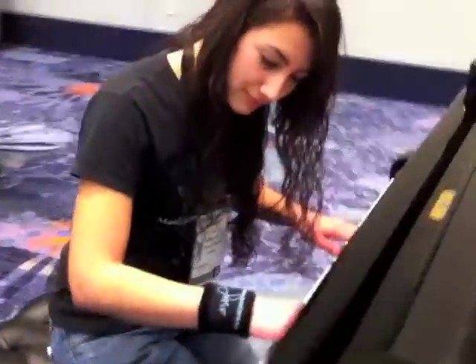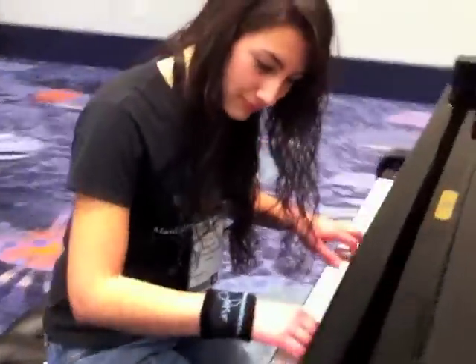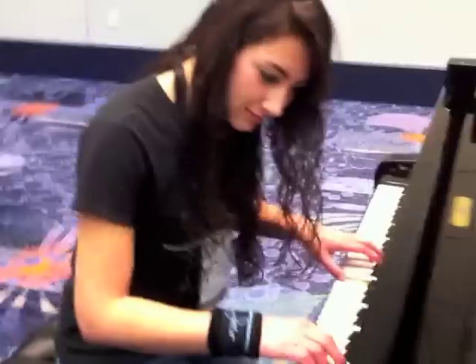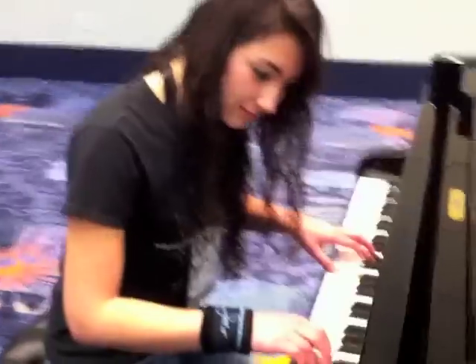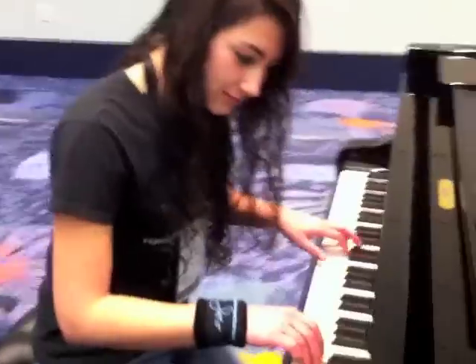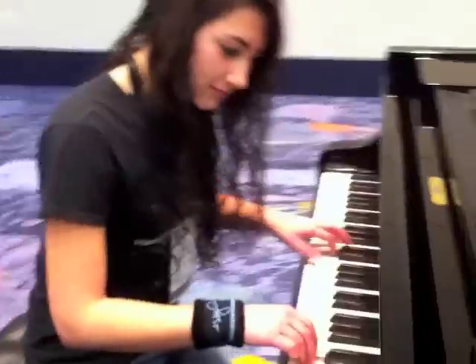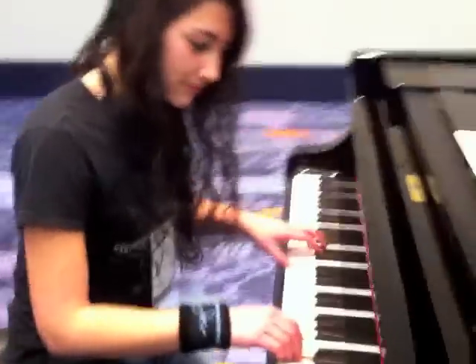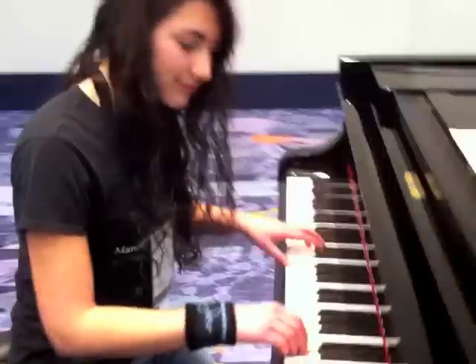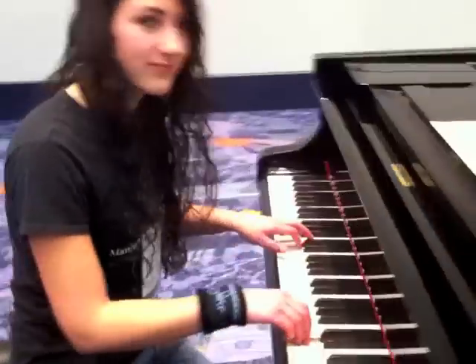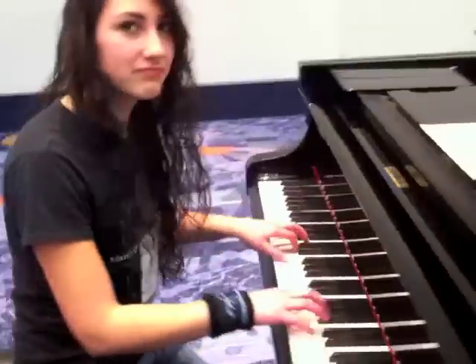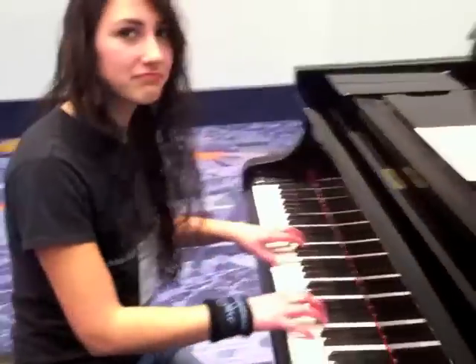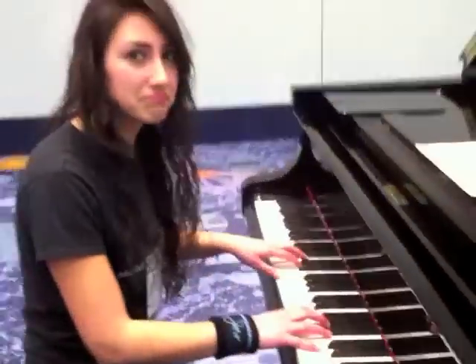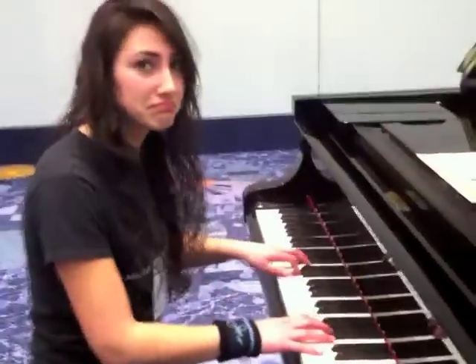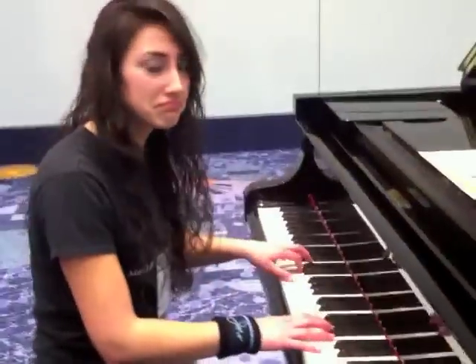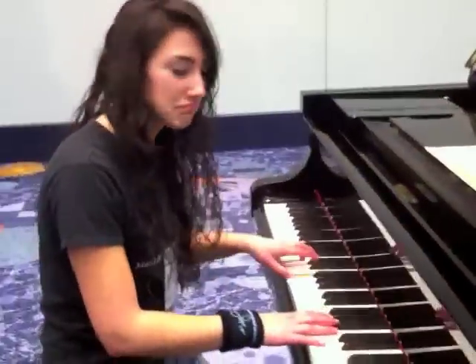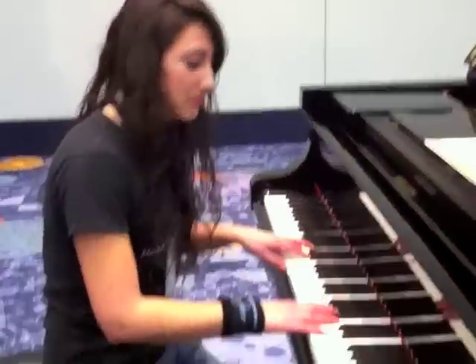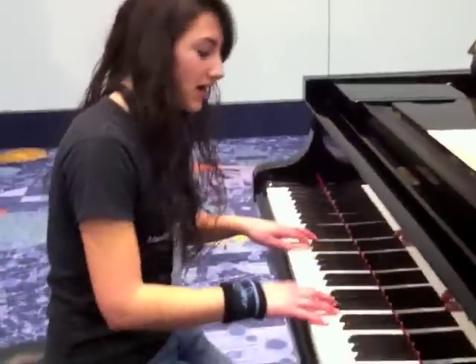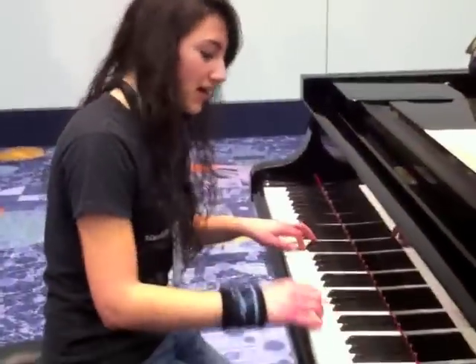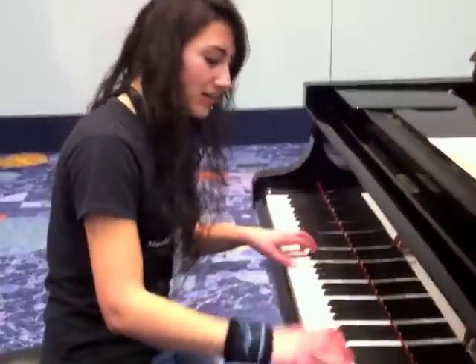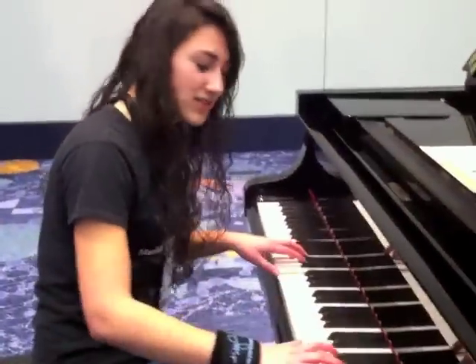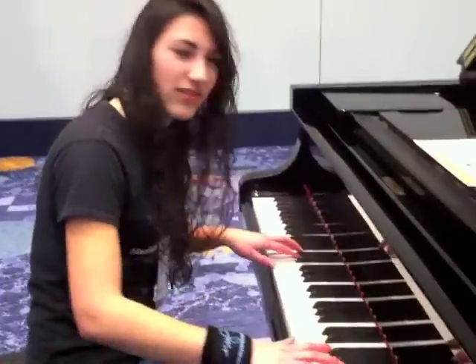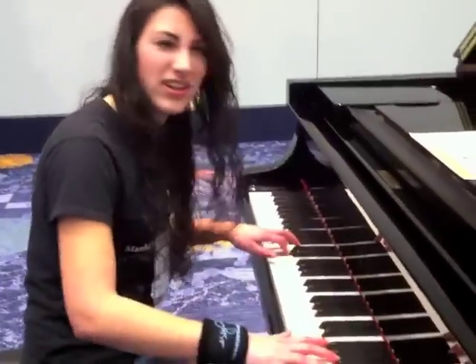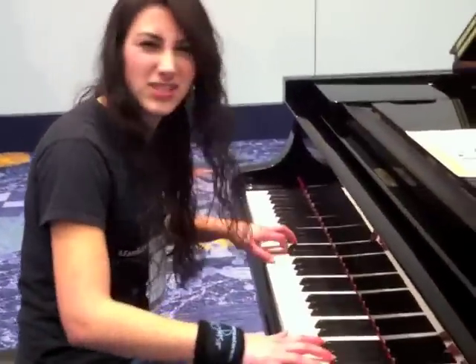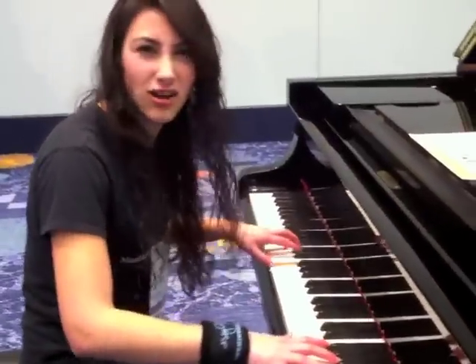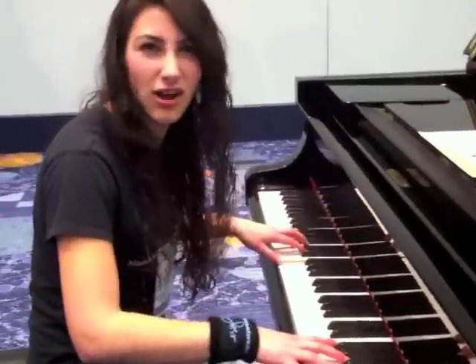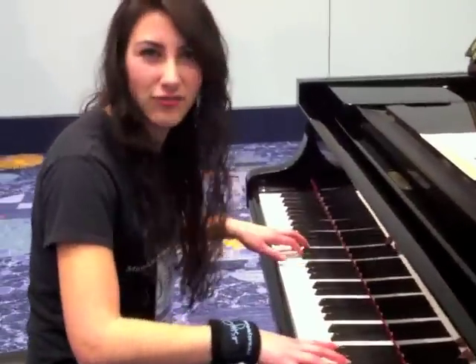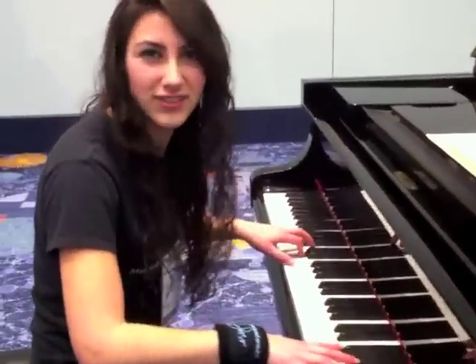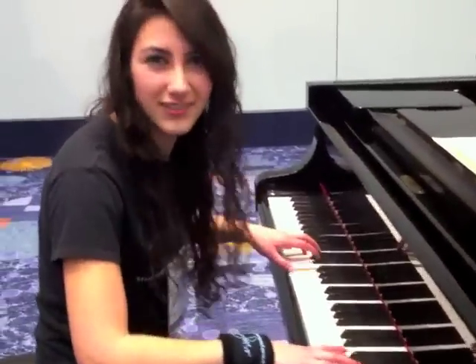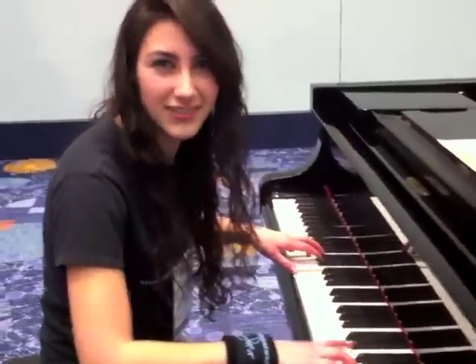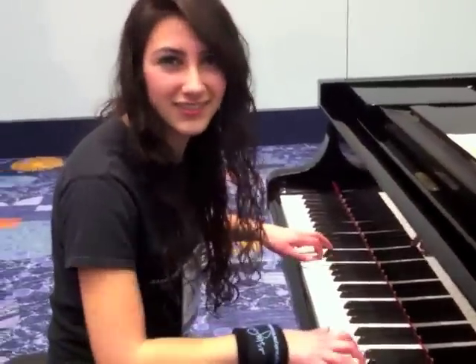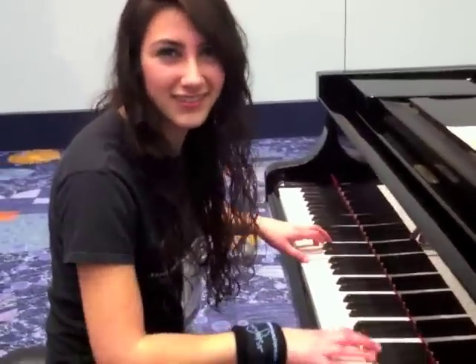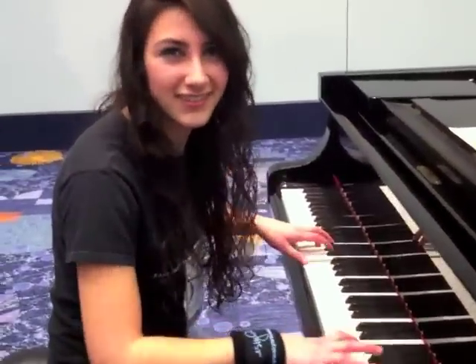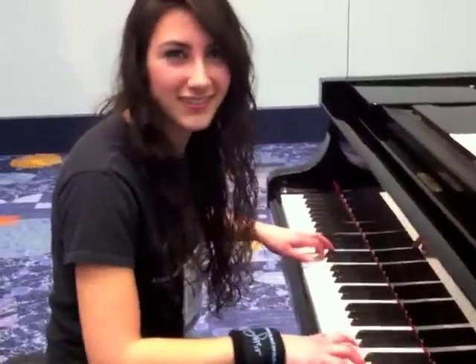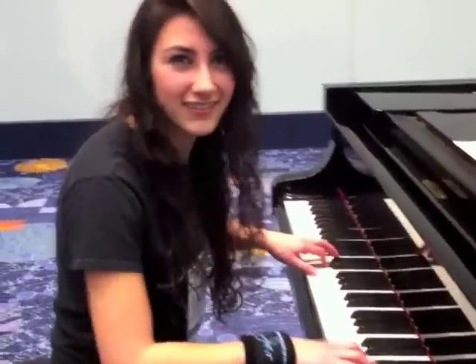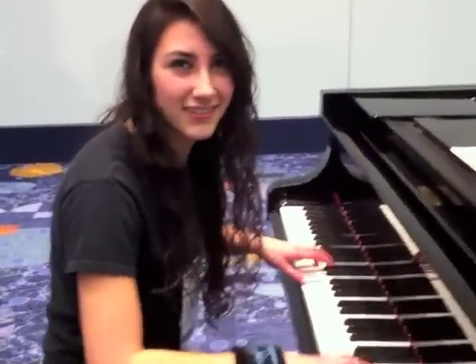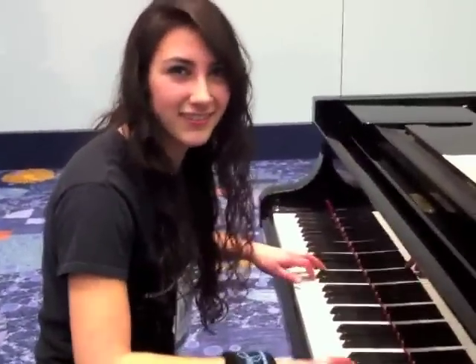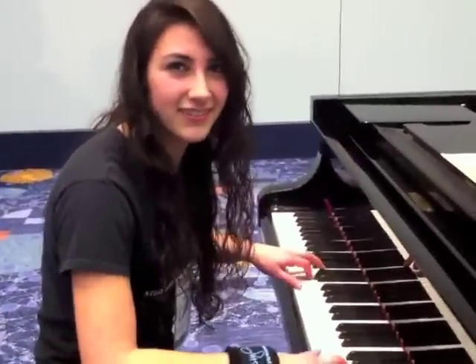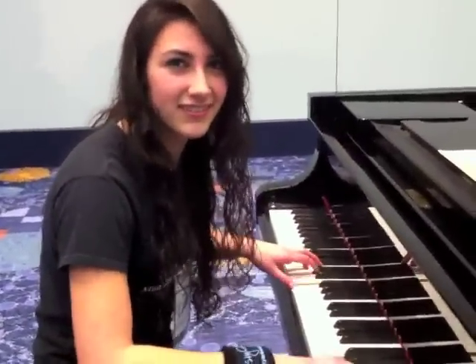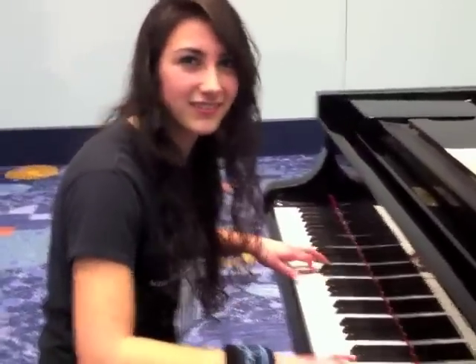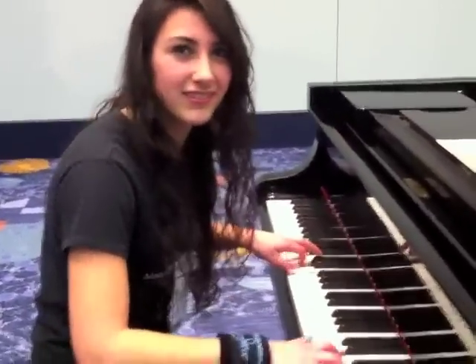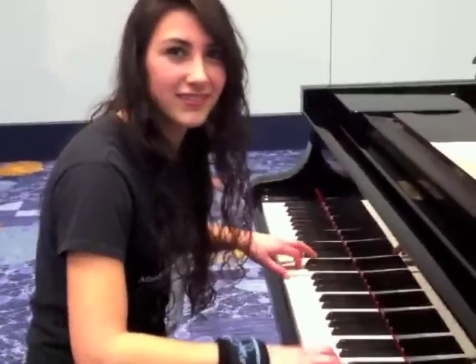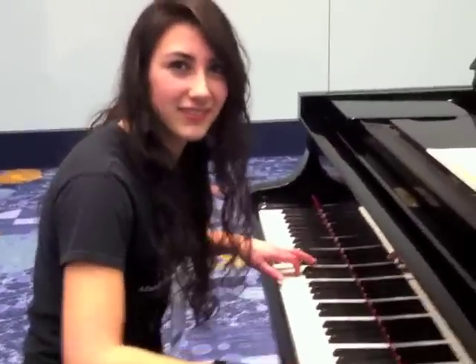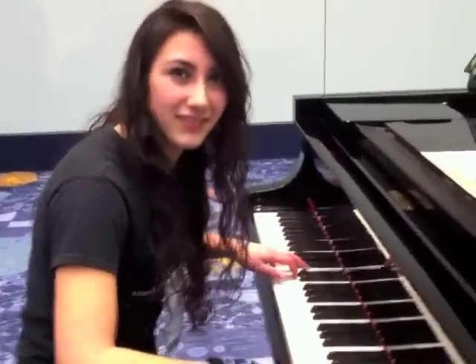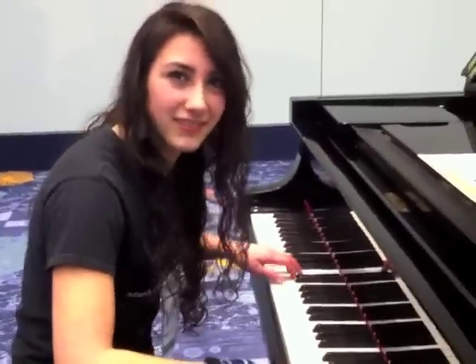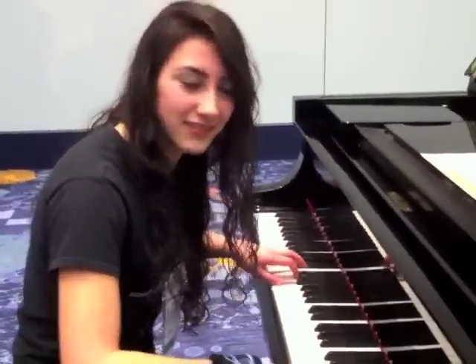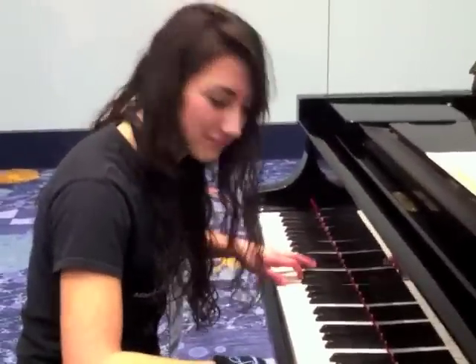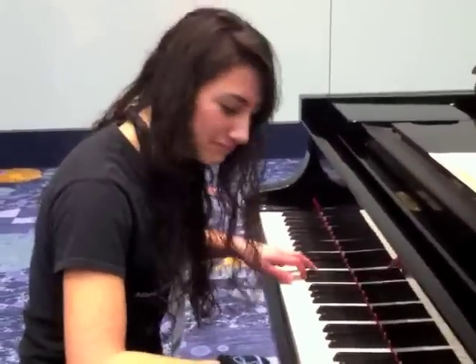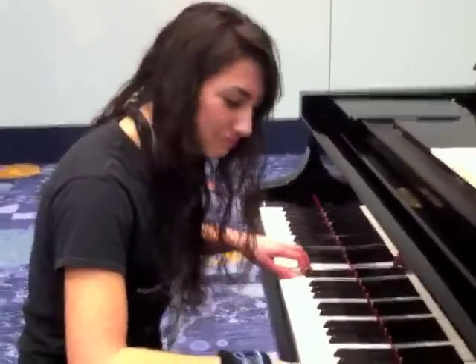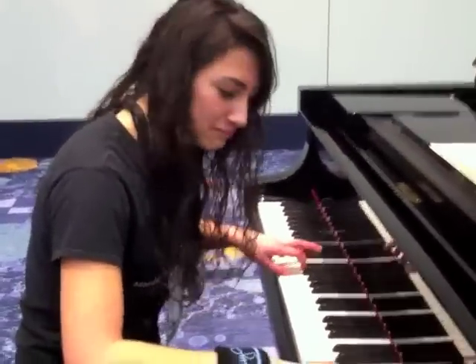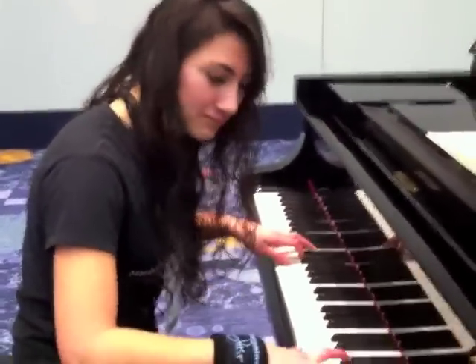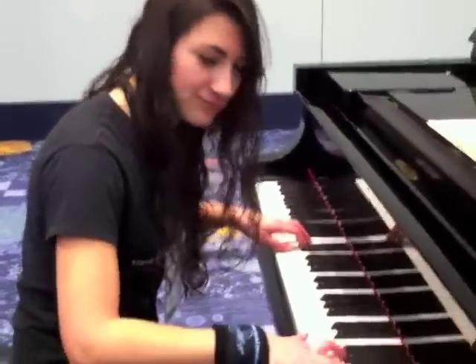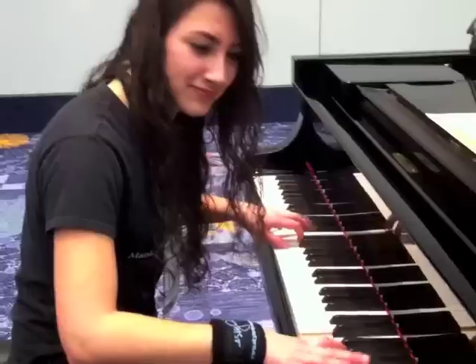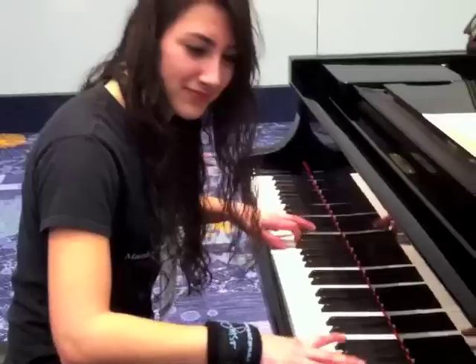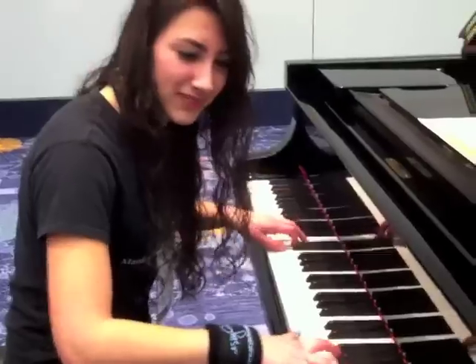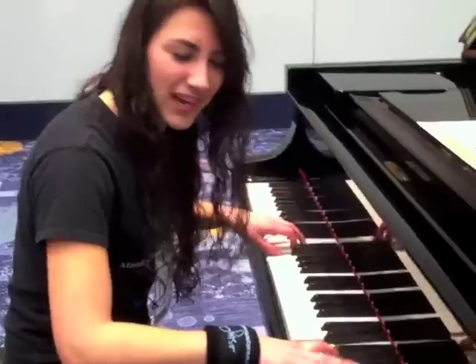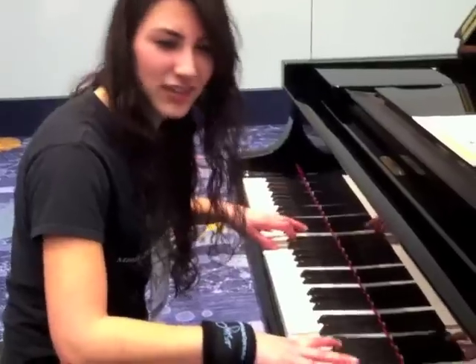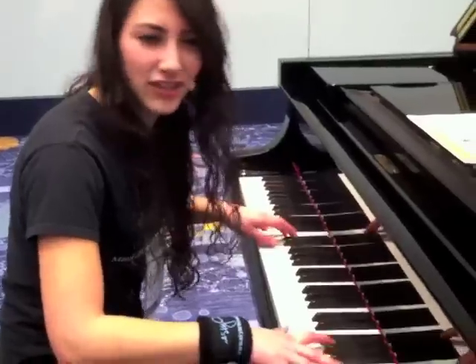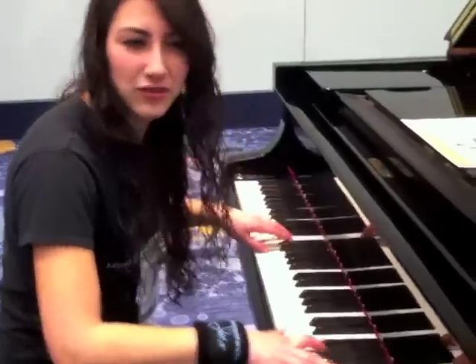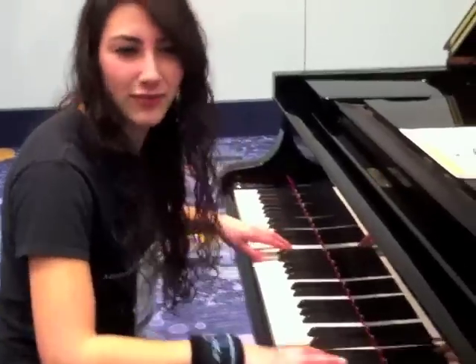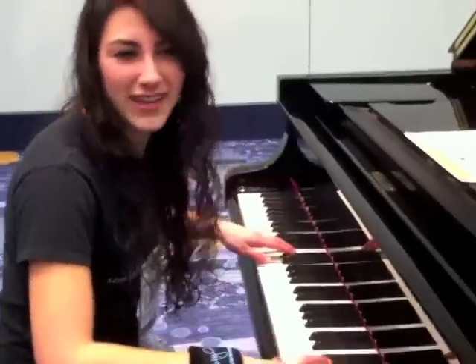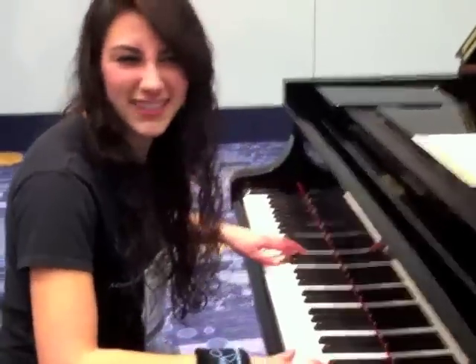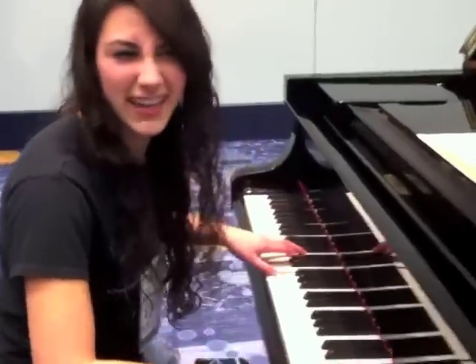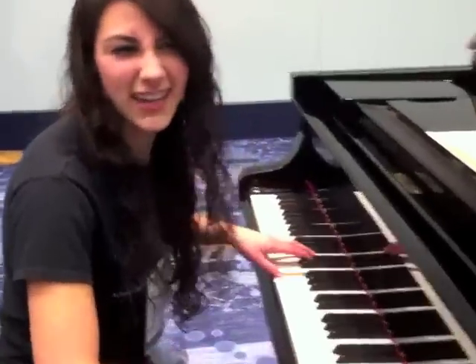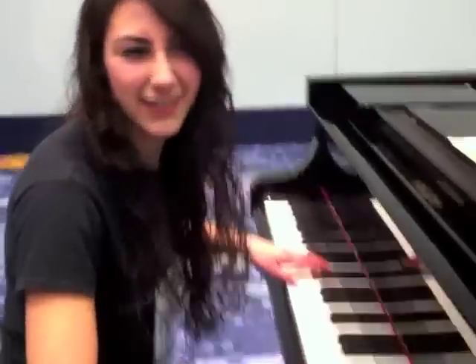This sounds awesome. It's very soft. Those bass strings are like so rich — they're like red satin.